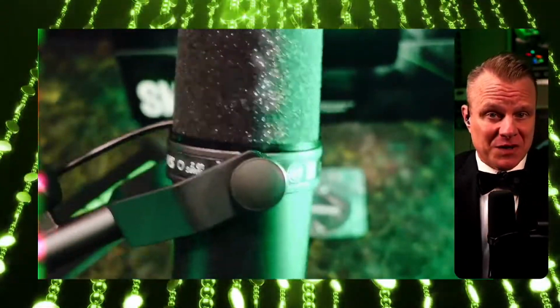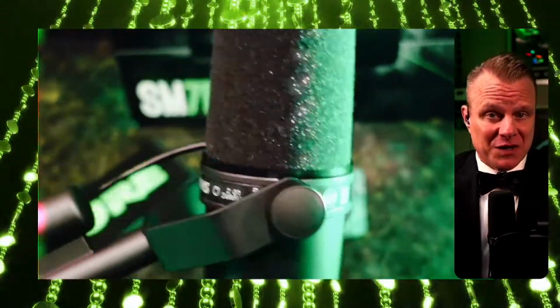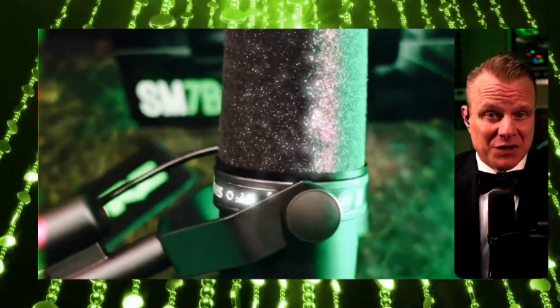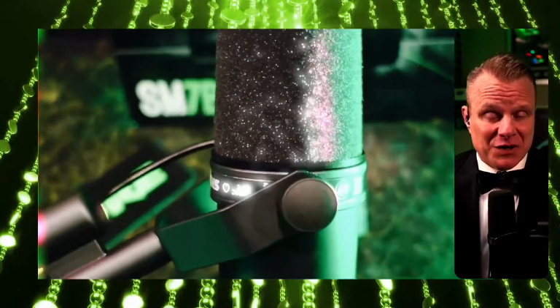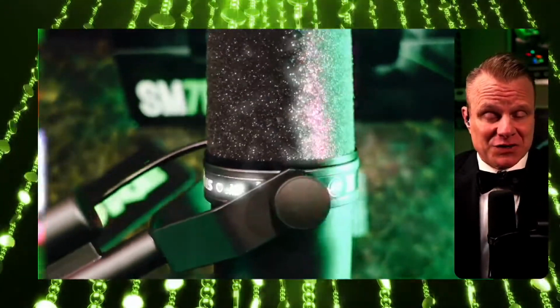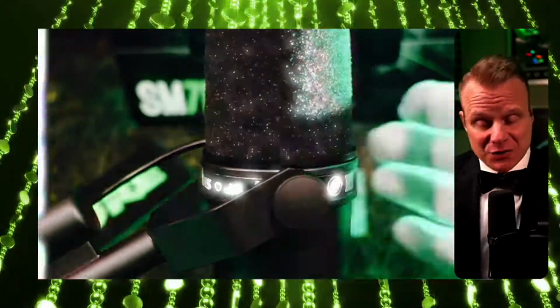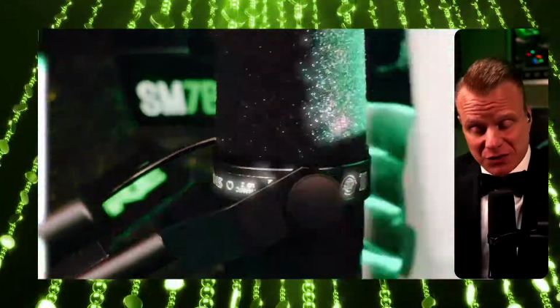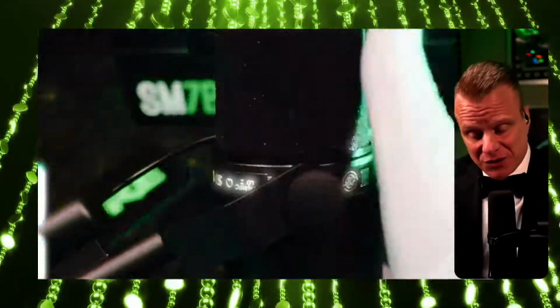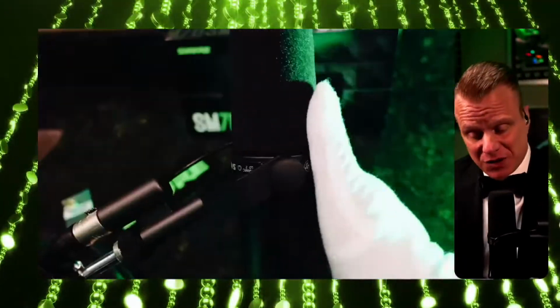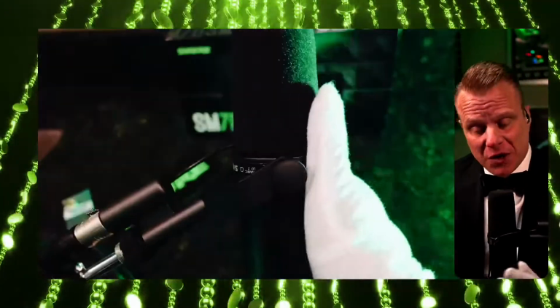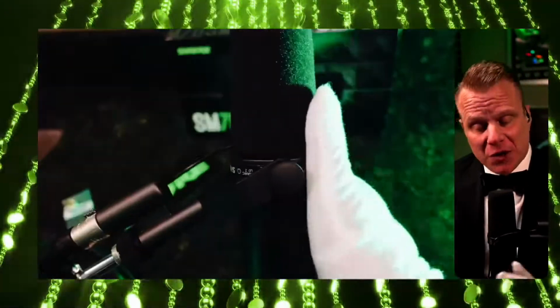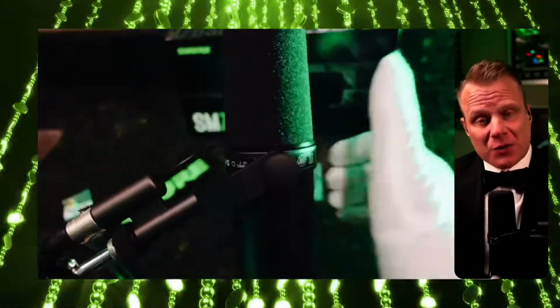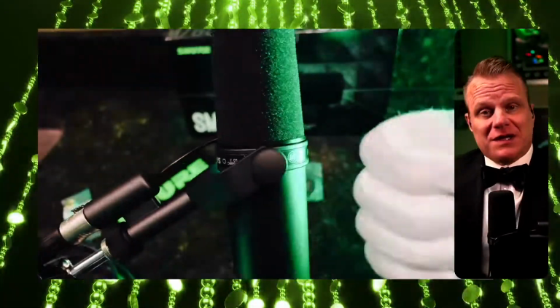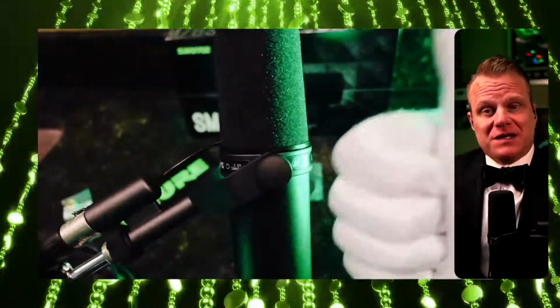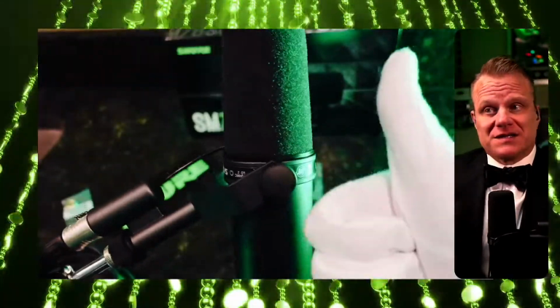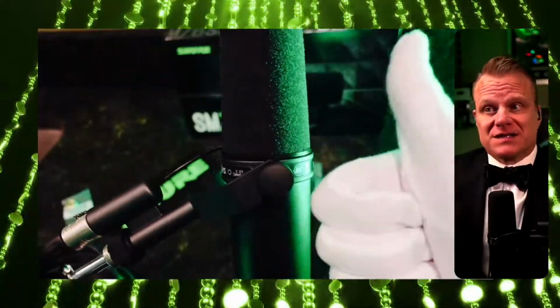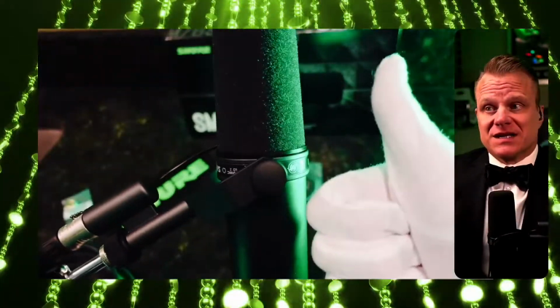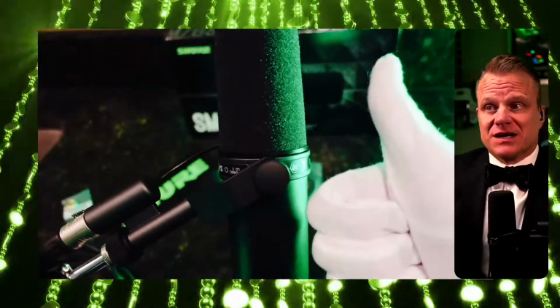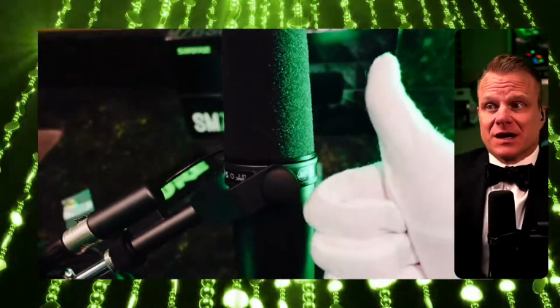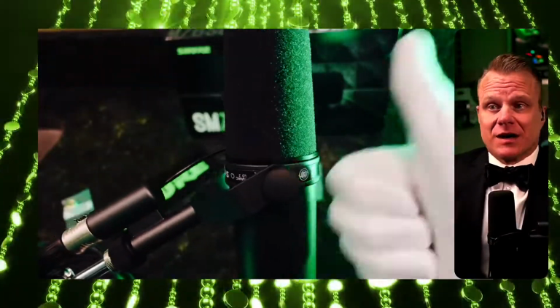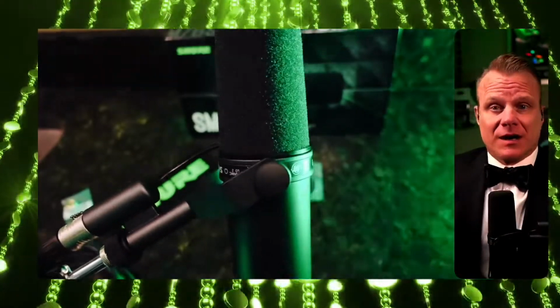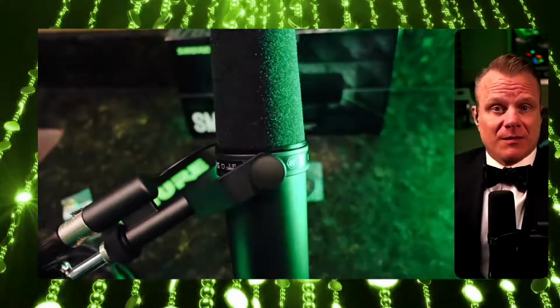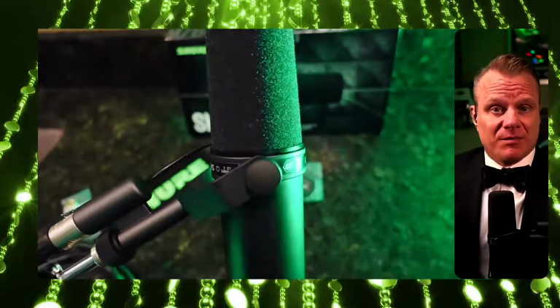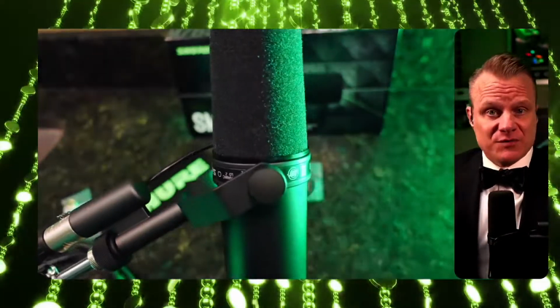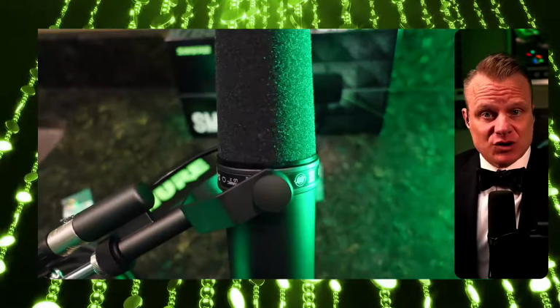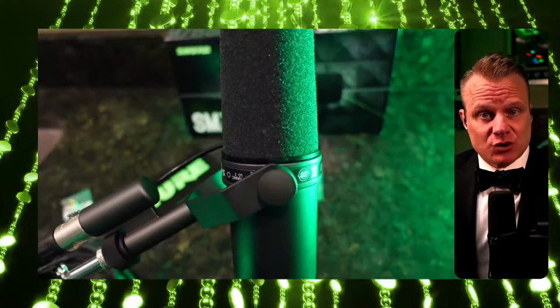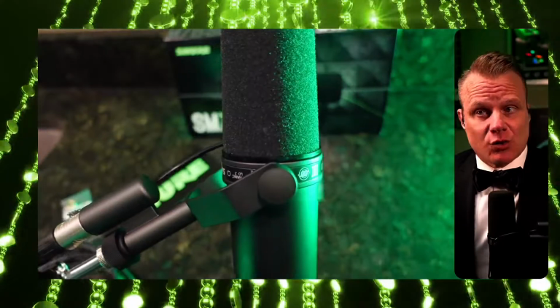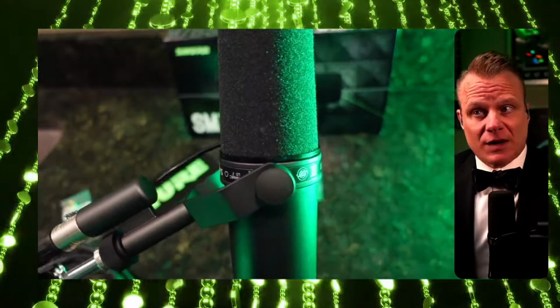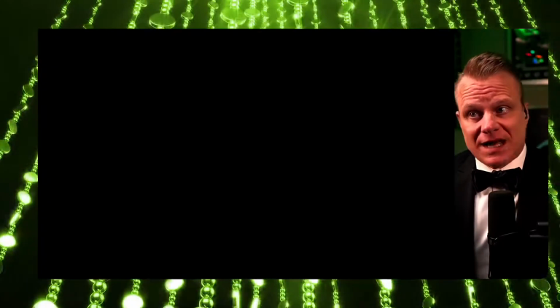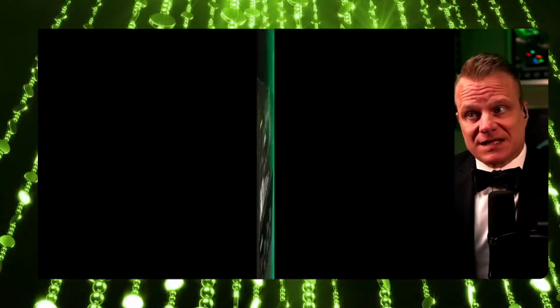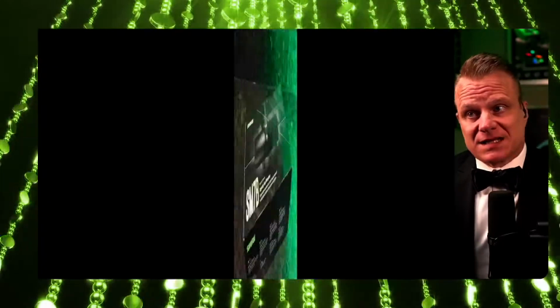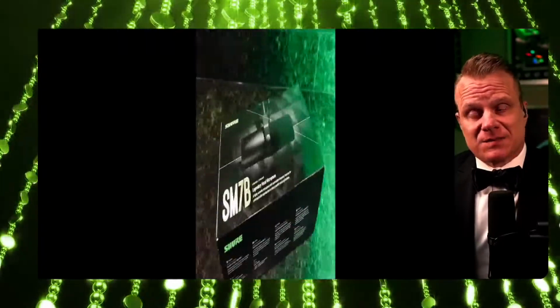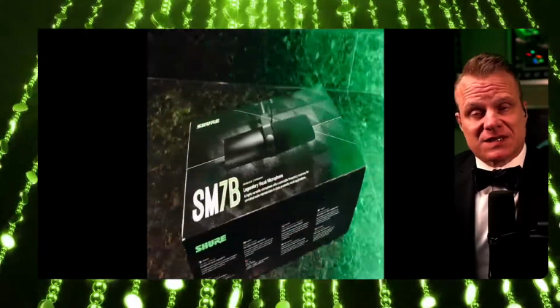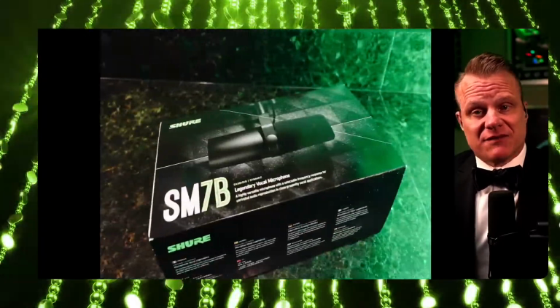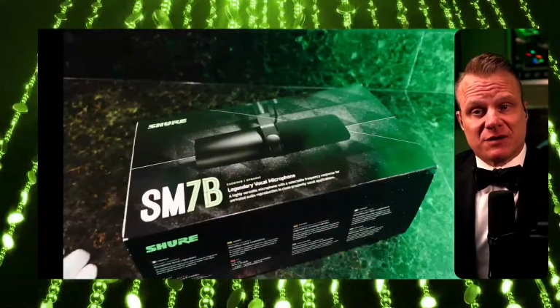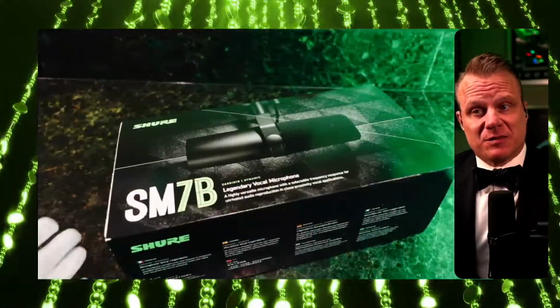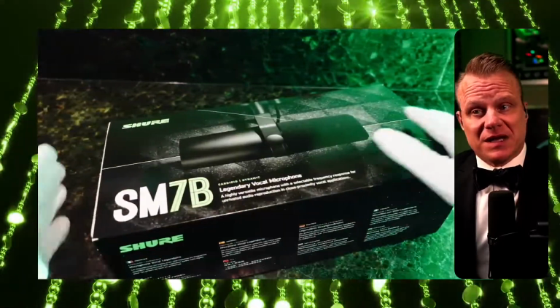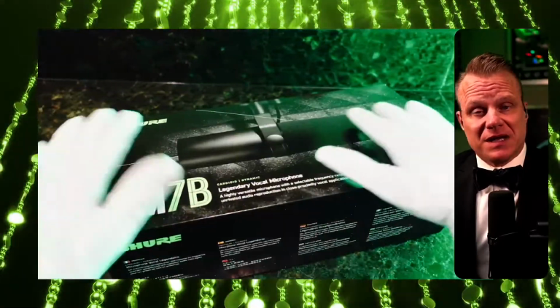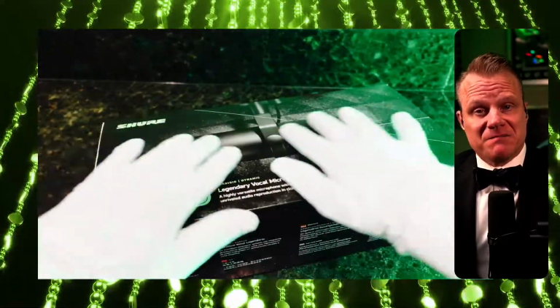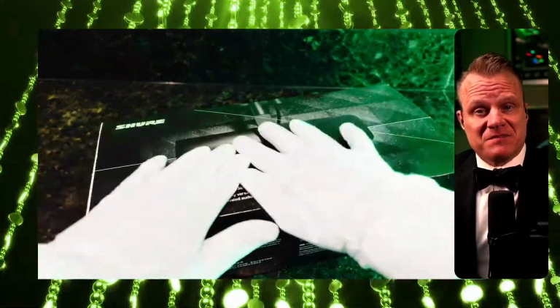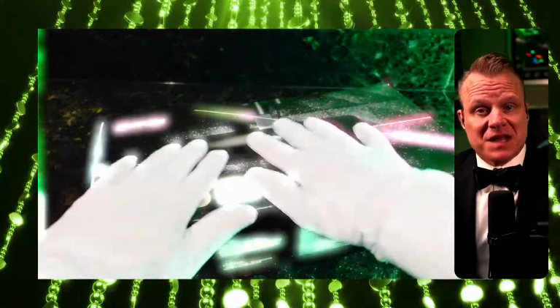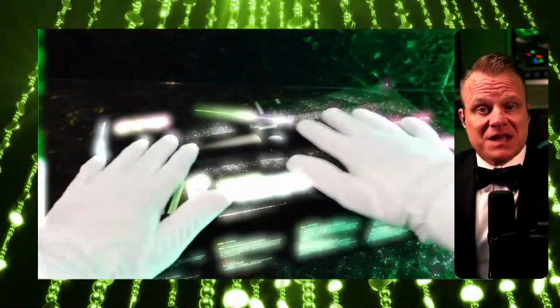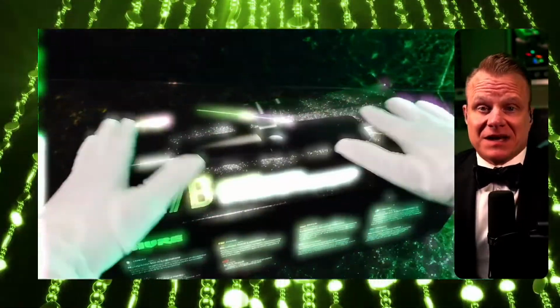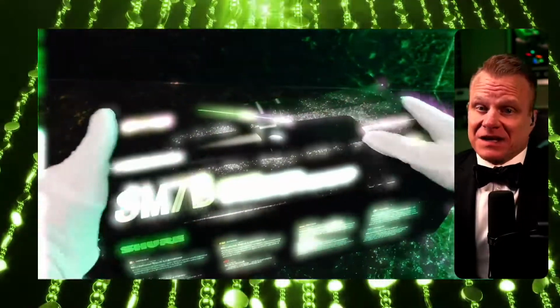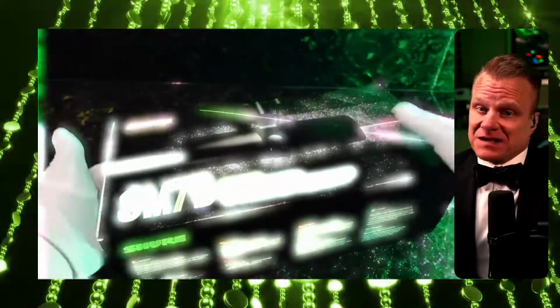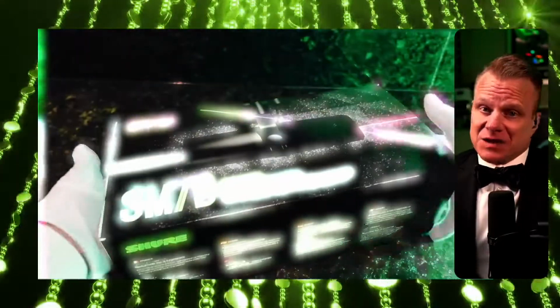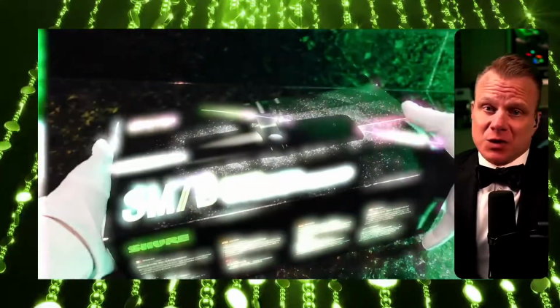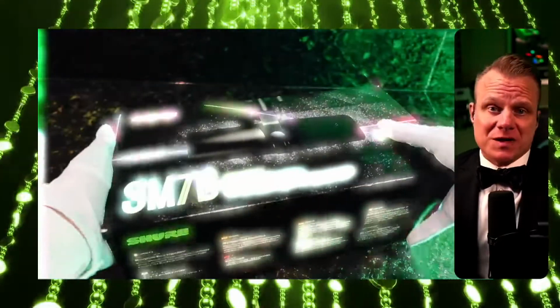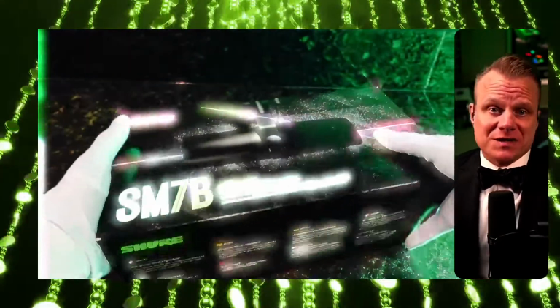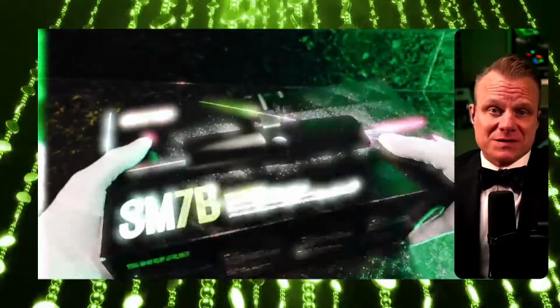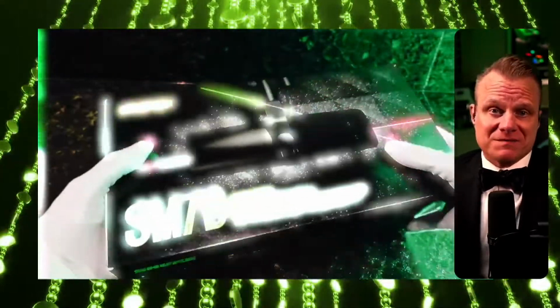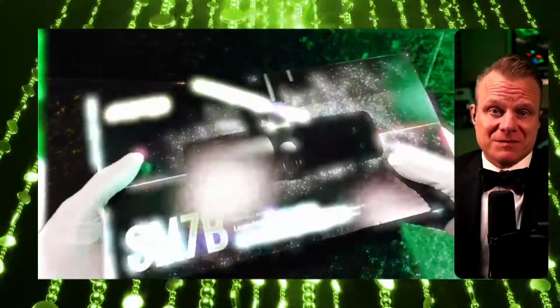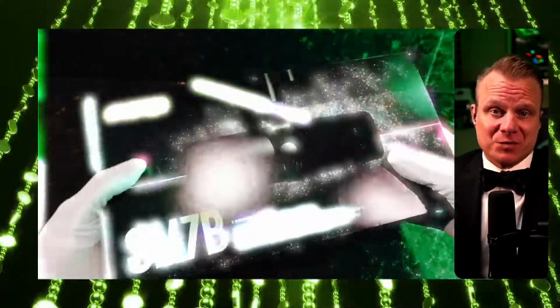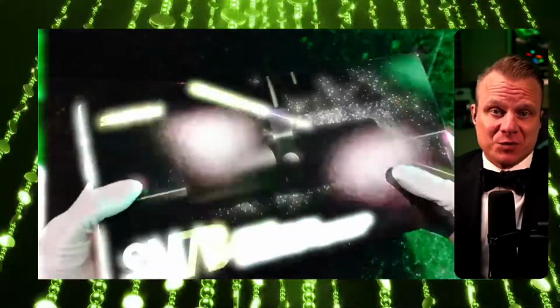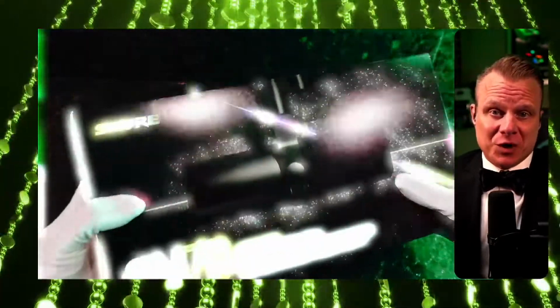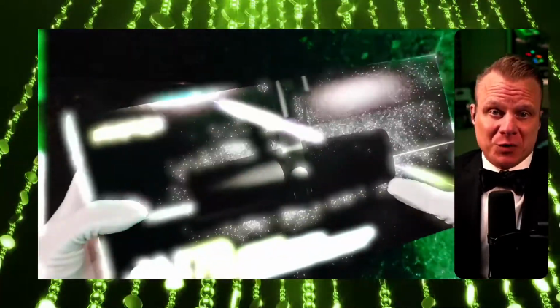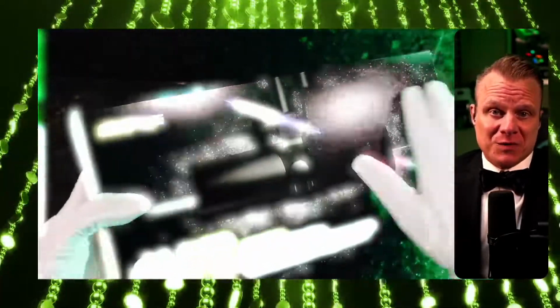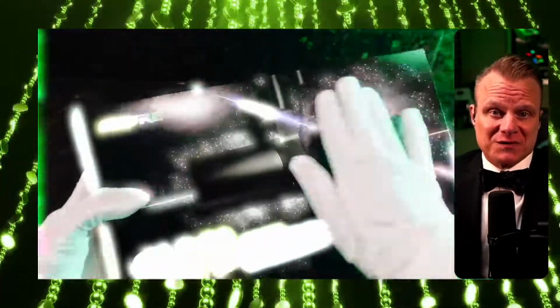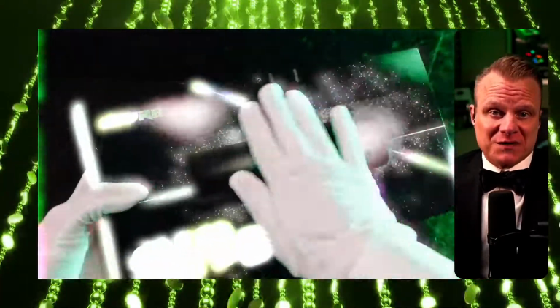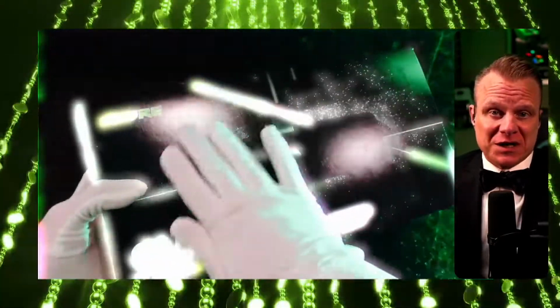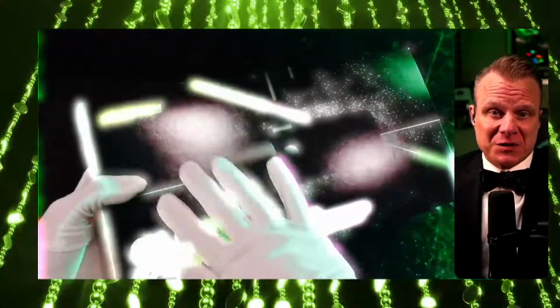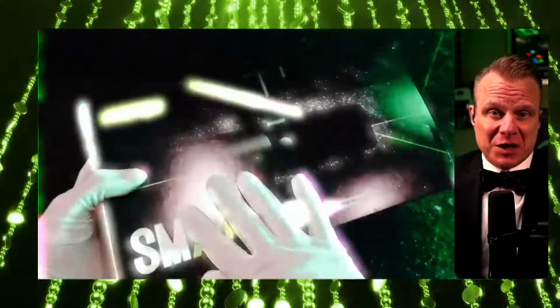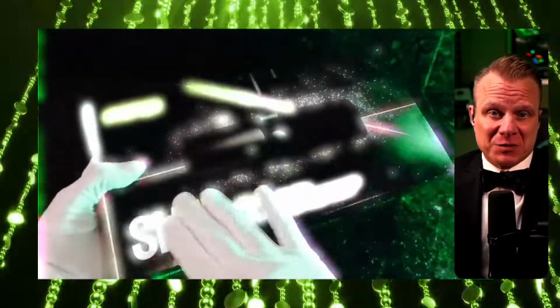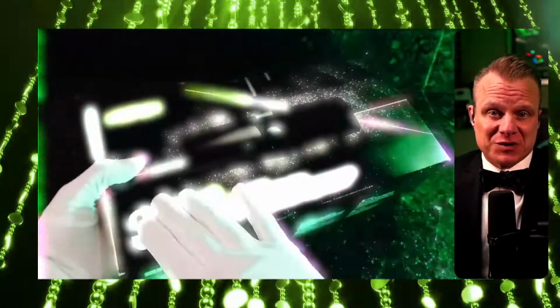So there you go — it is the Shure SM7B, and as always, we hope this video helps you.